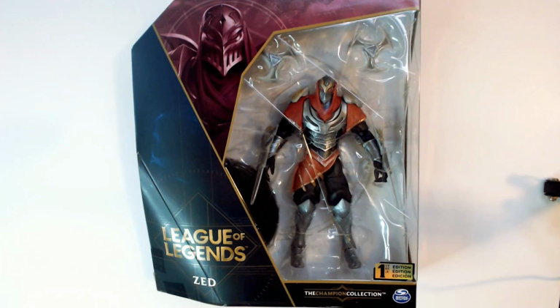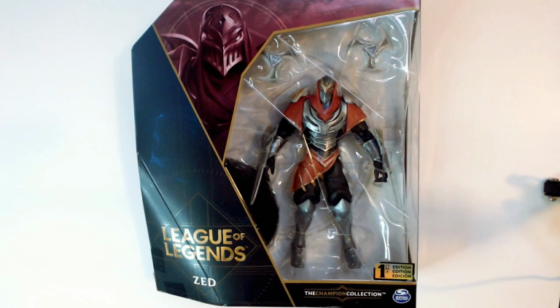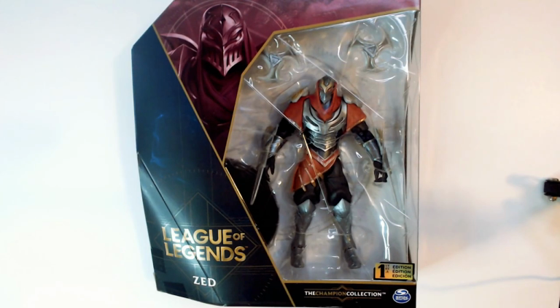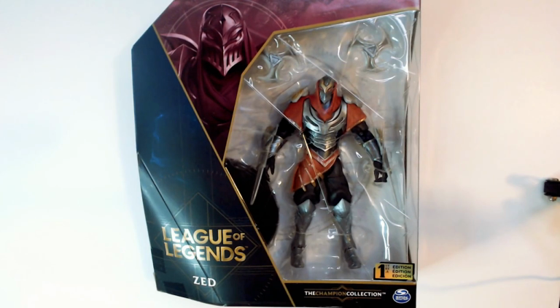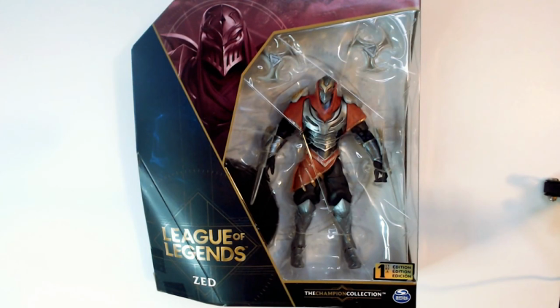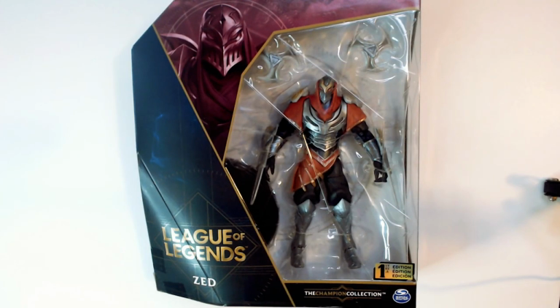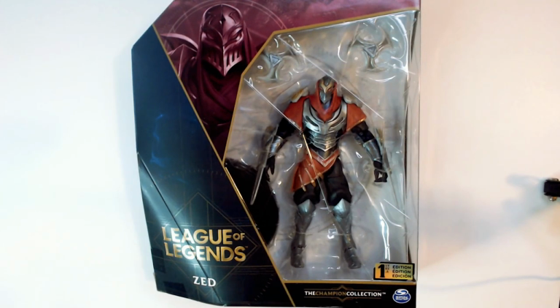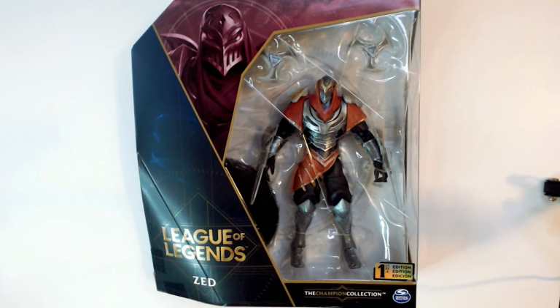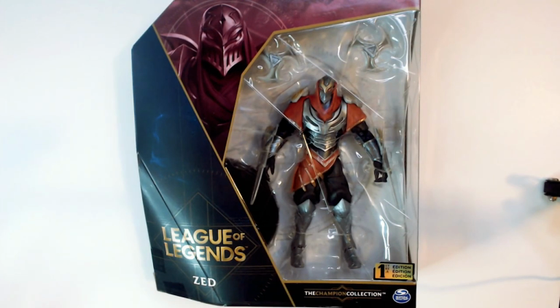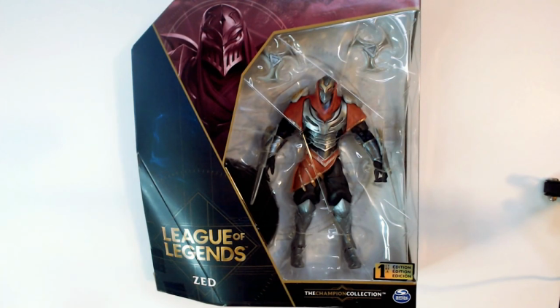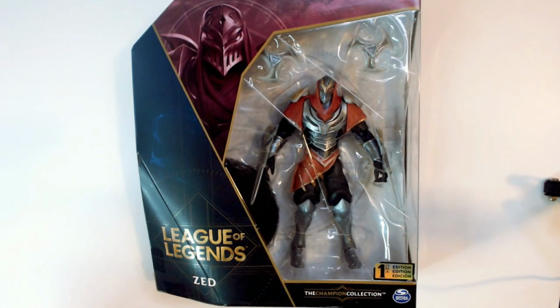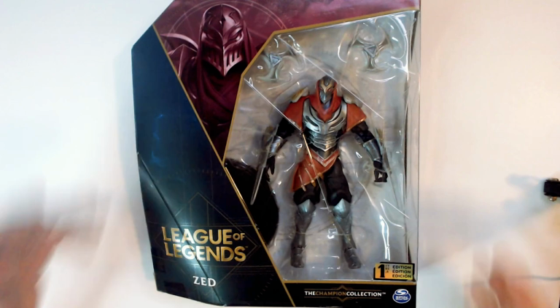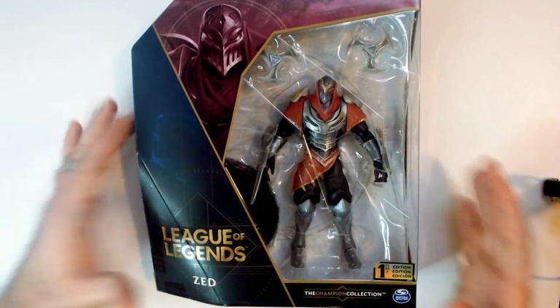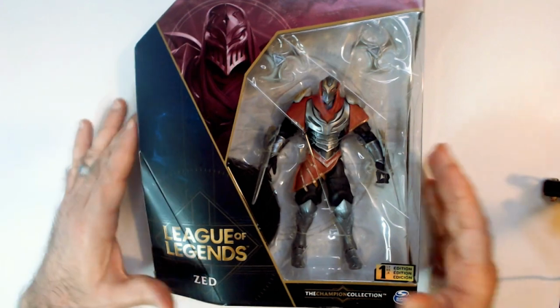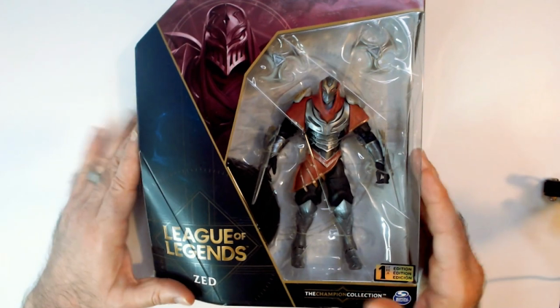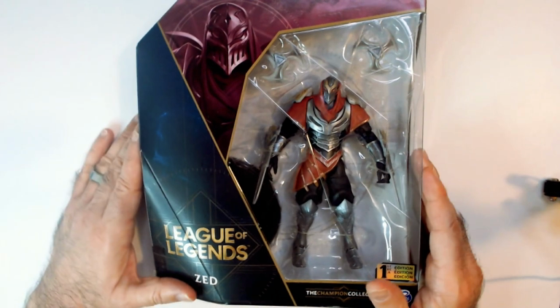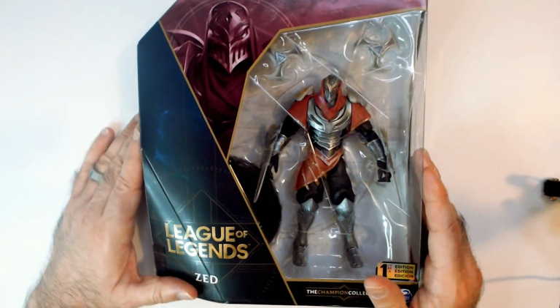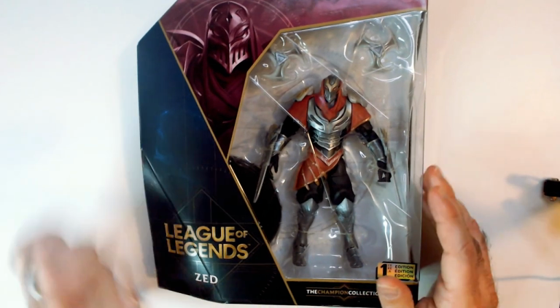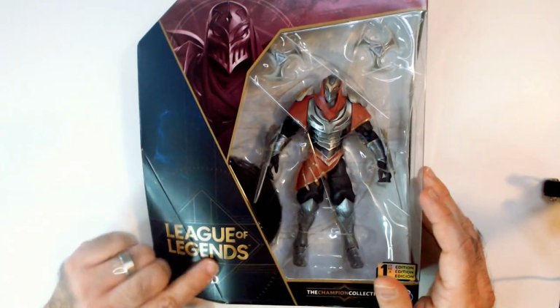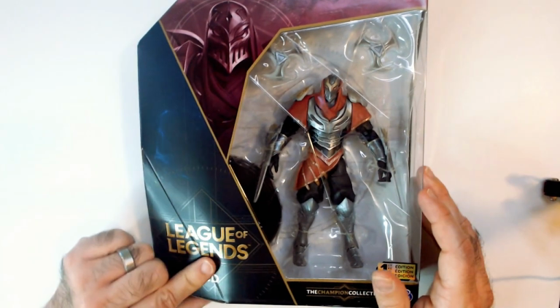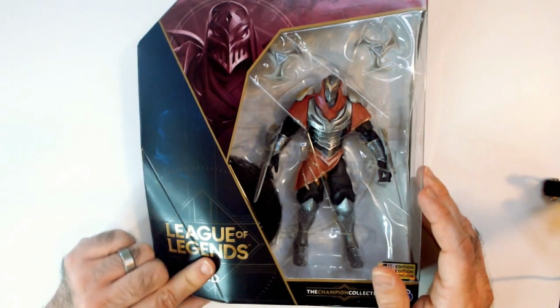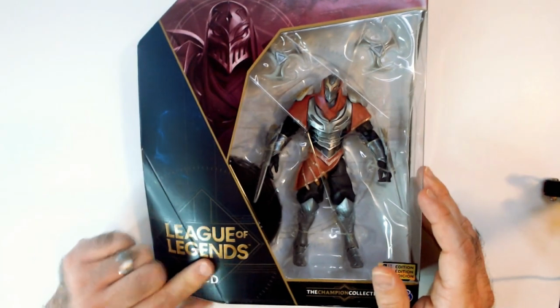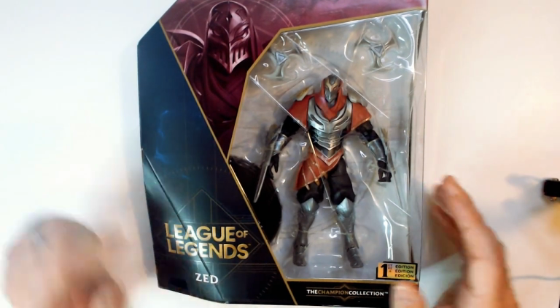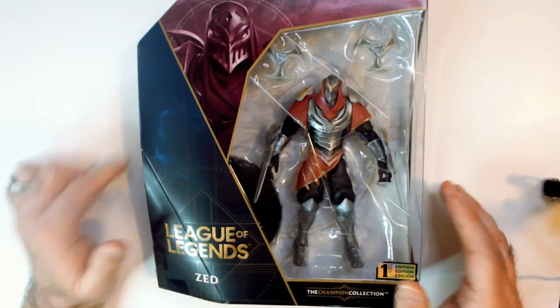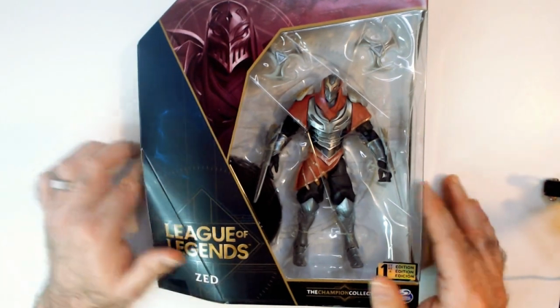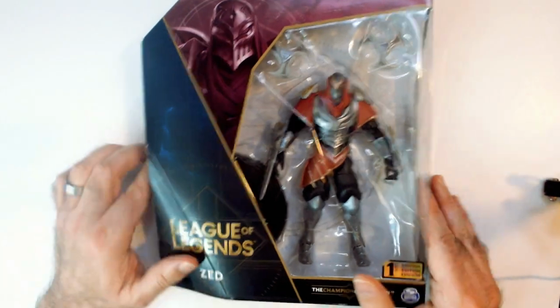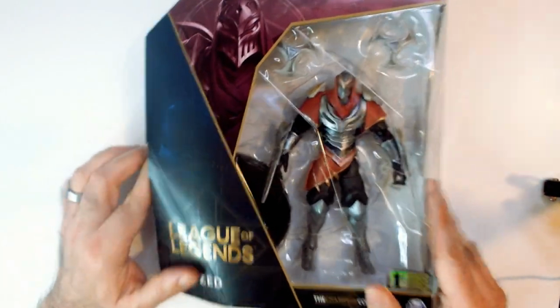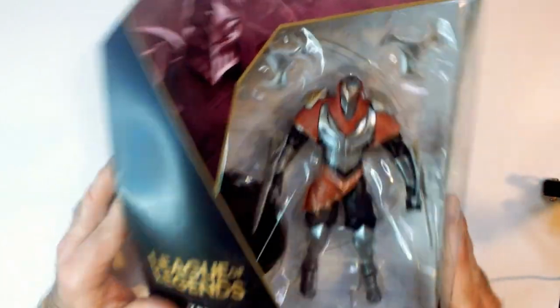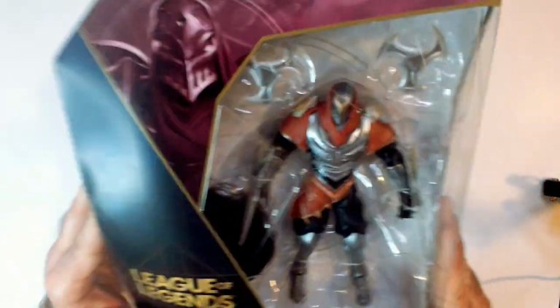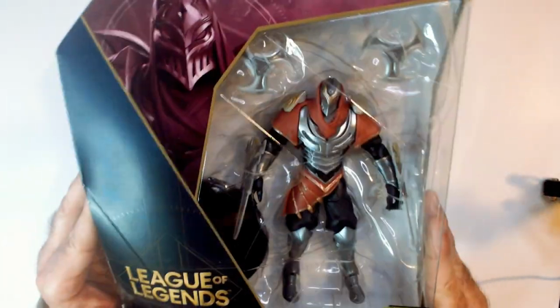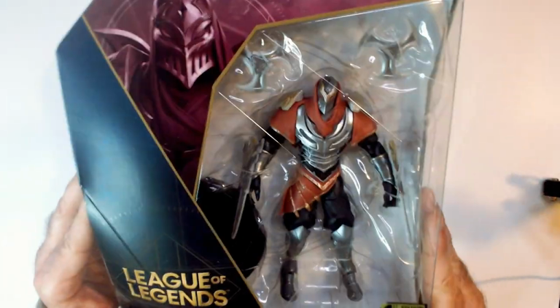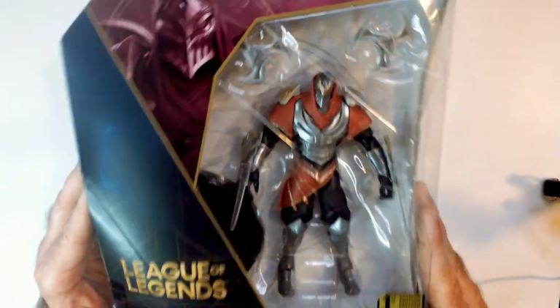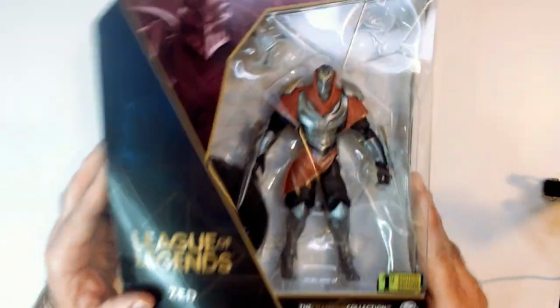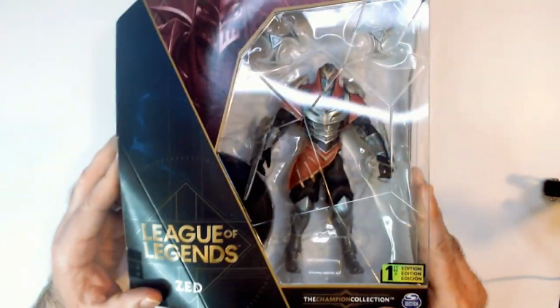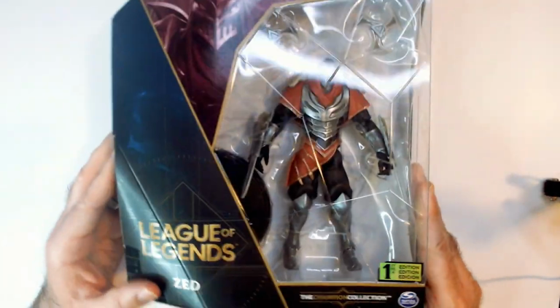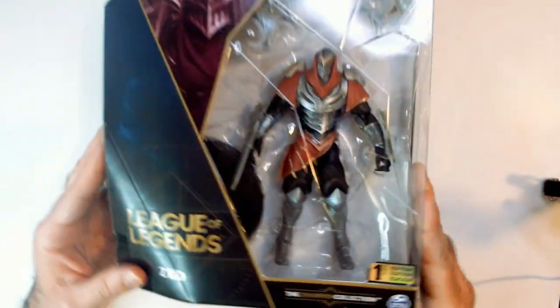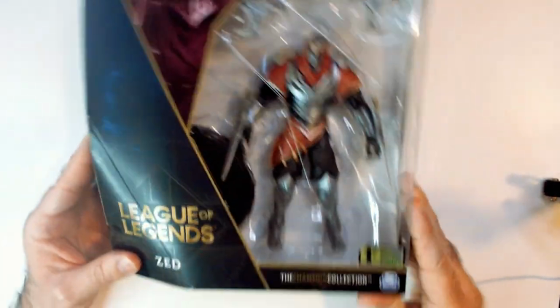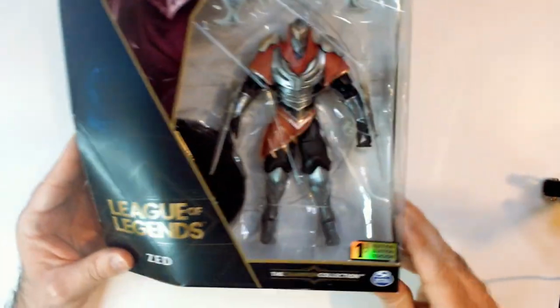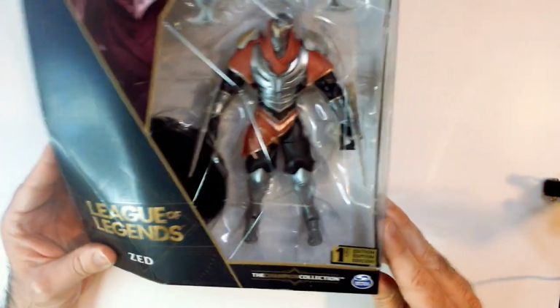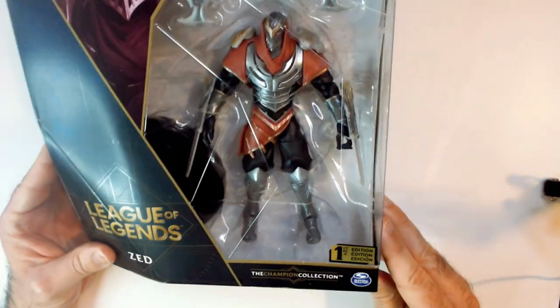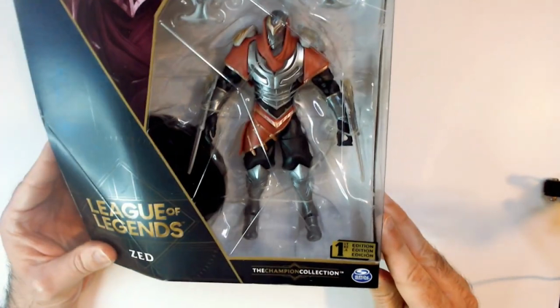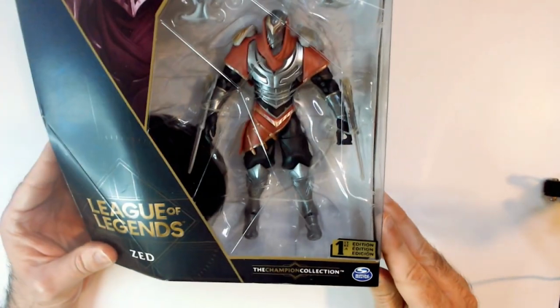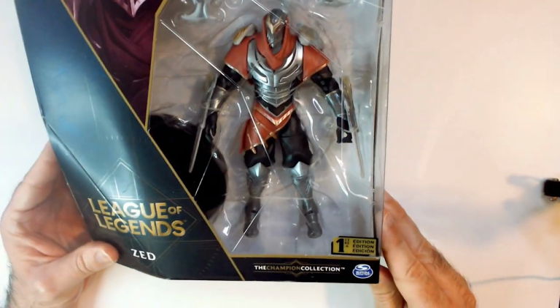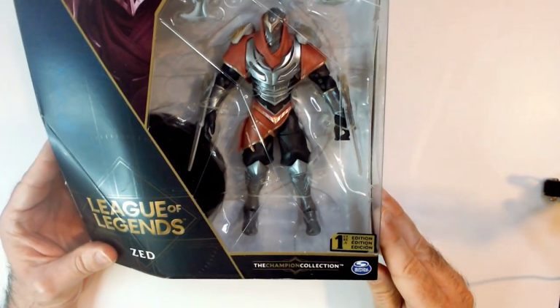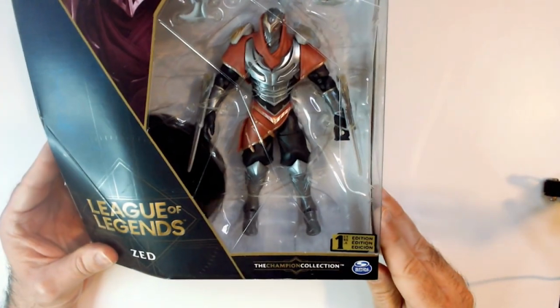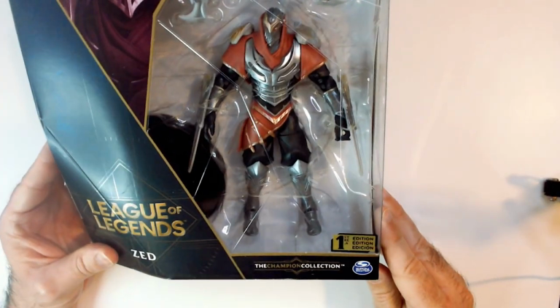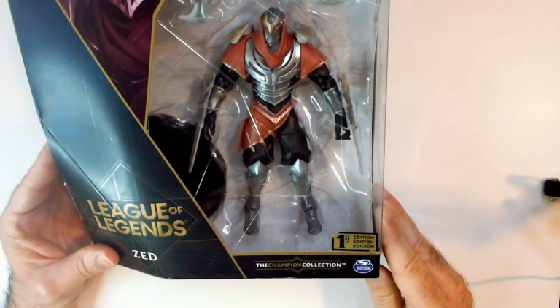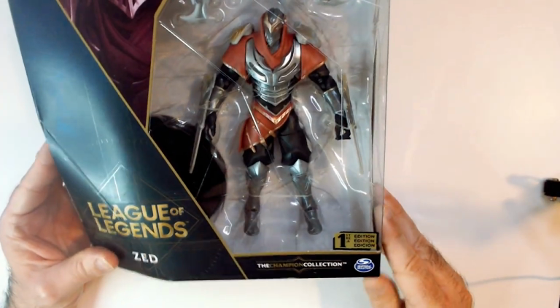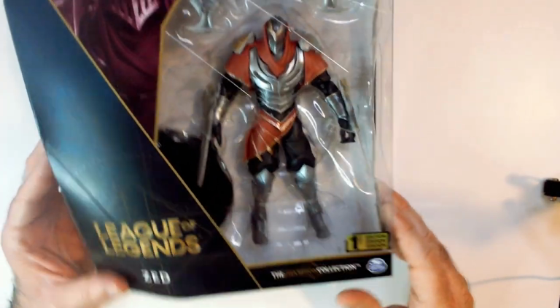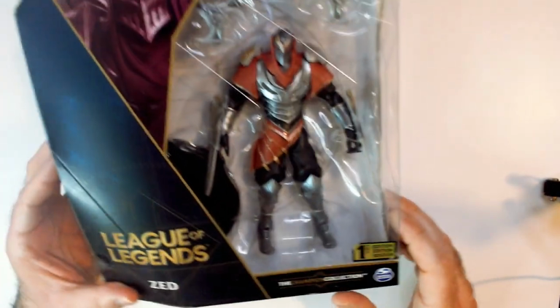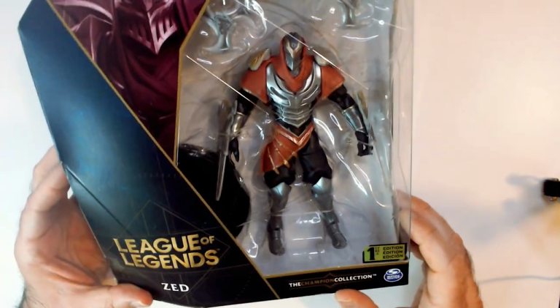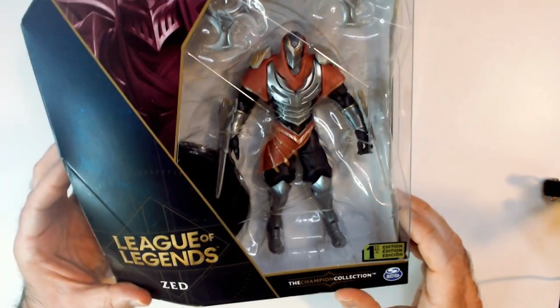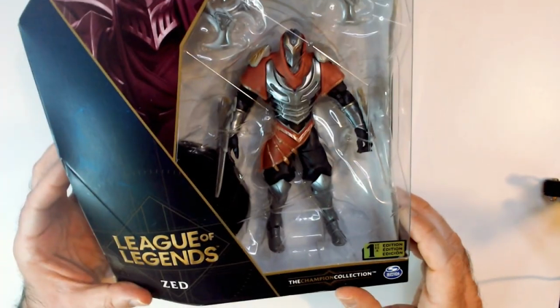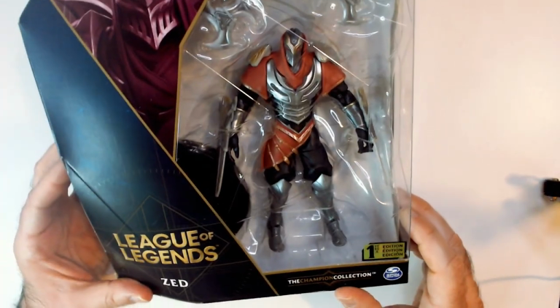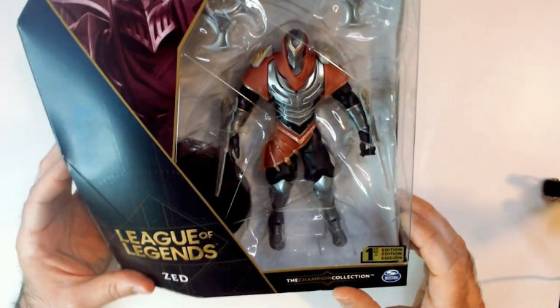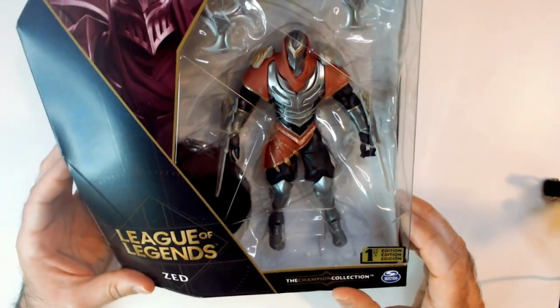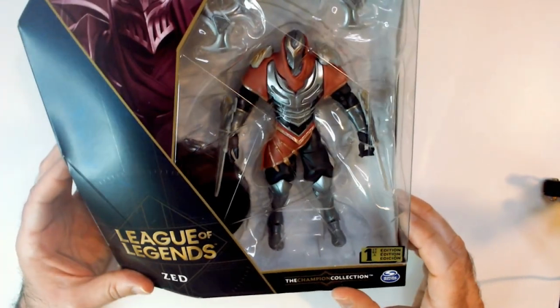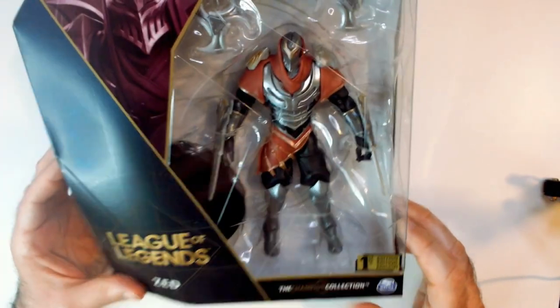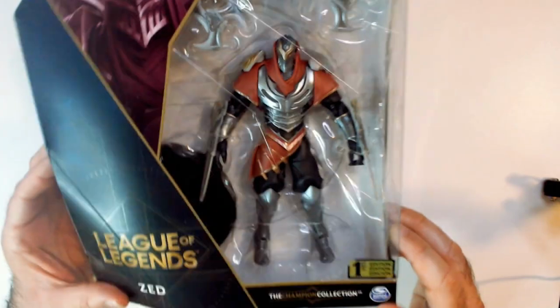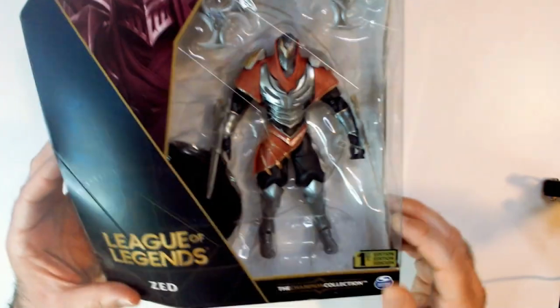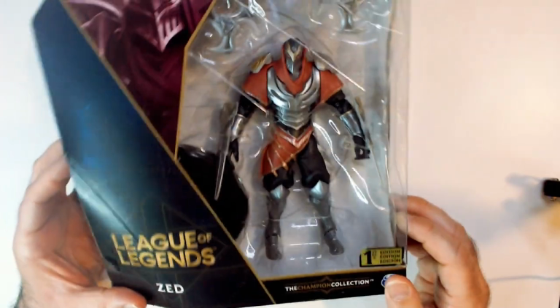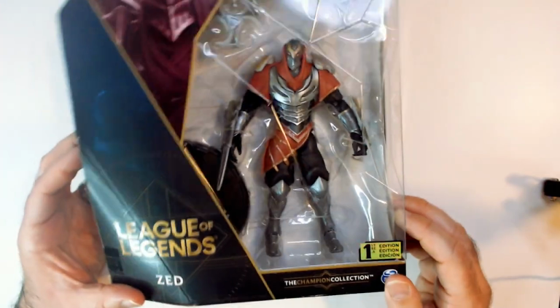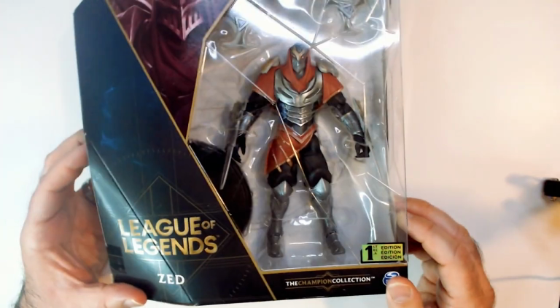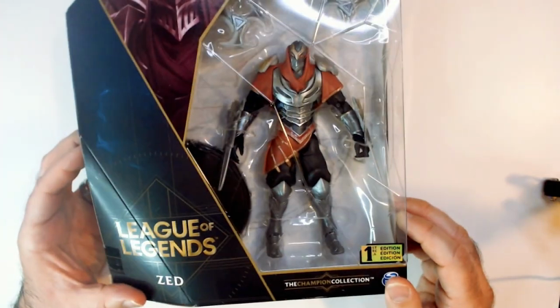Welcome back to RRR. We have the League of Legends Zed action figure here. It's by Spin Master, the Champion Collection, first edition.